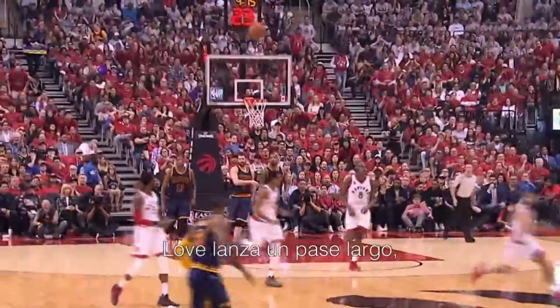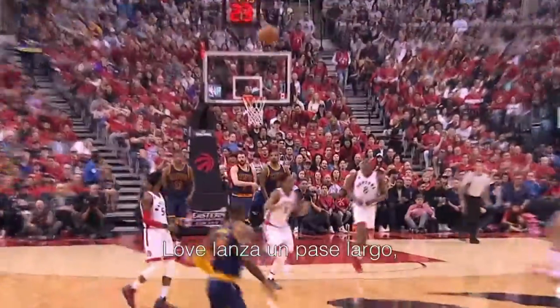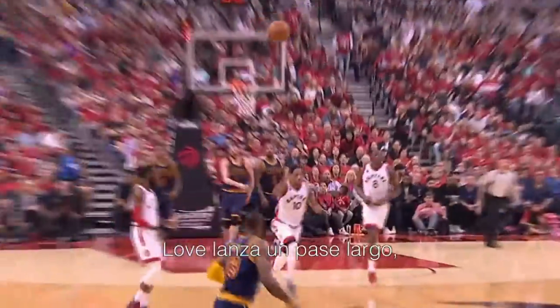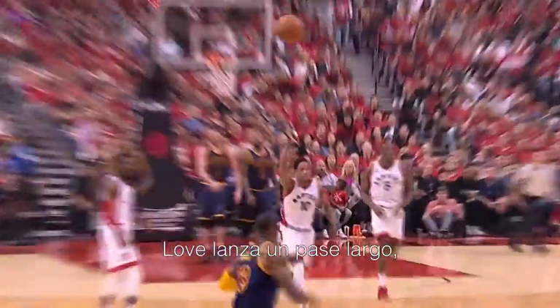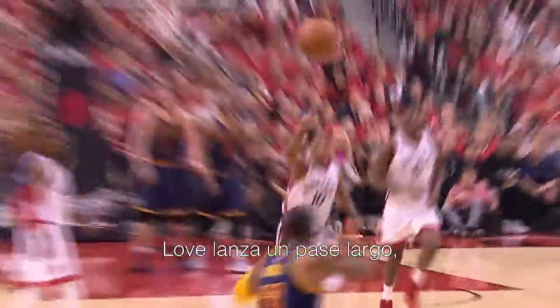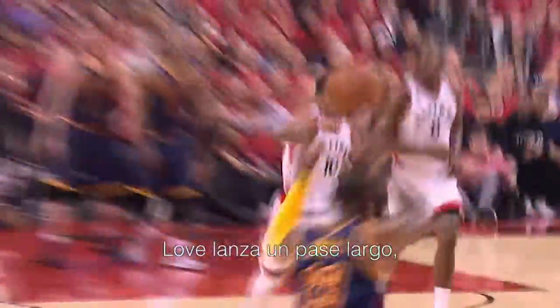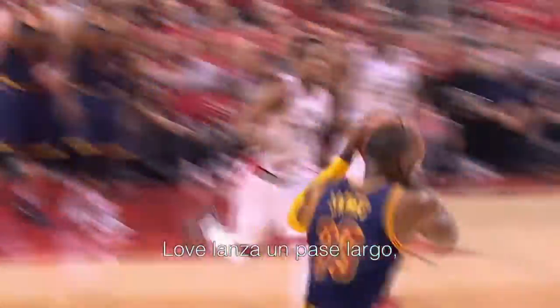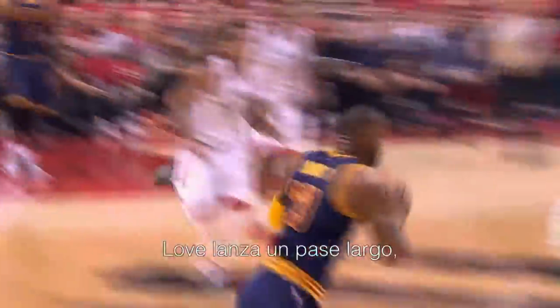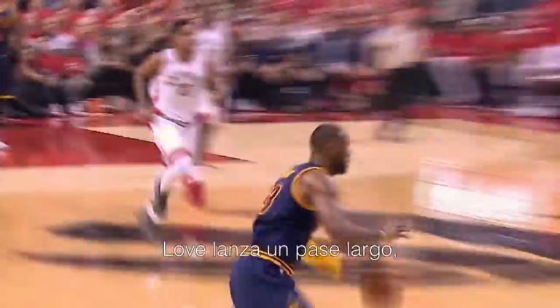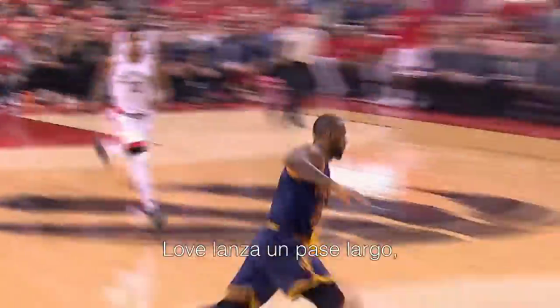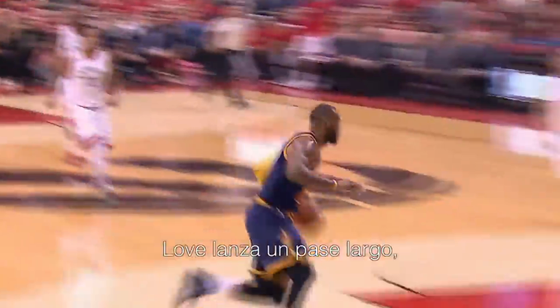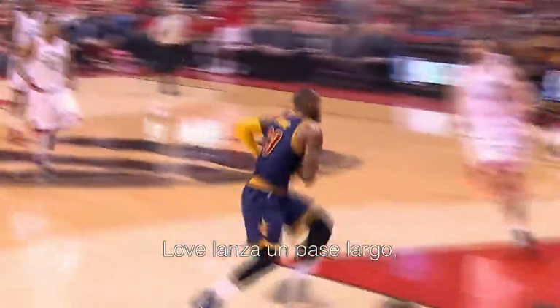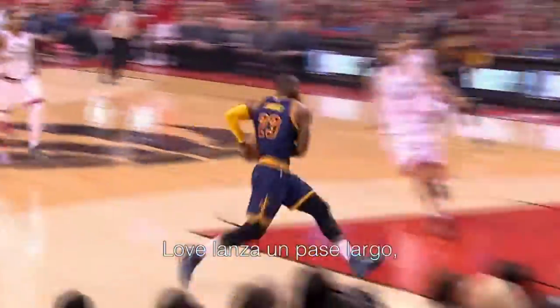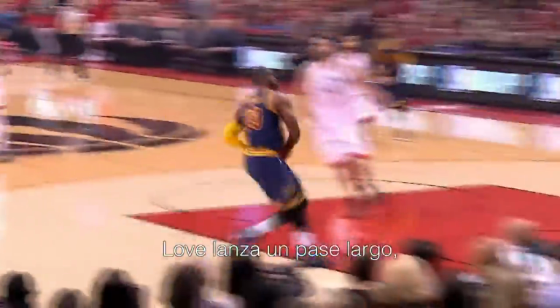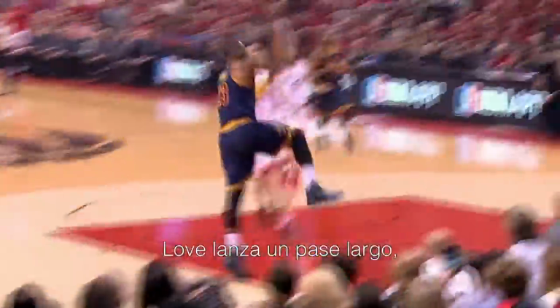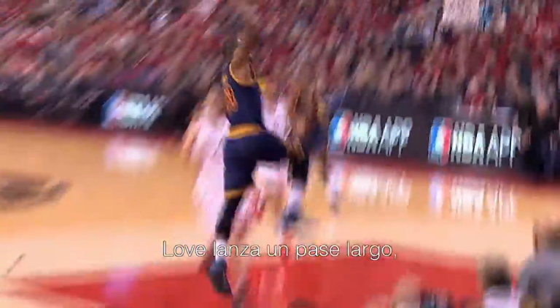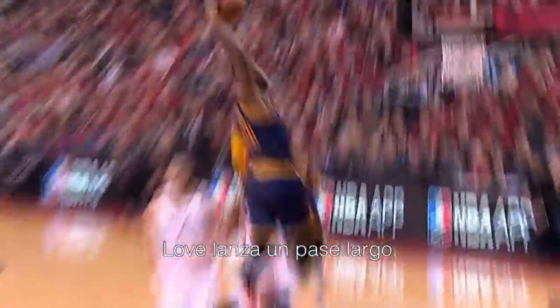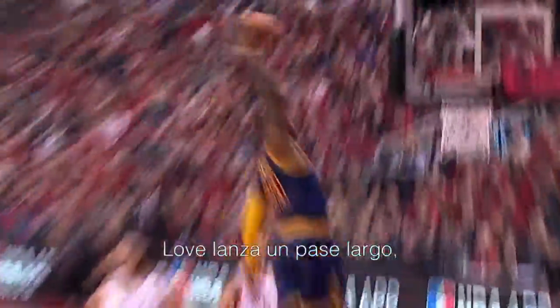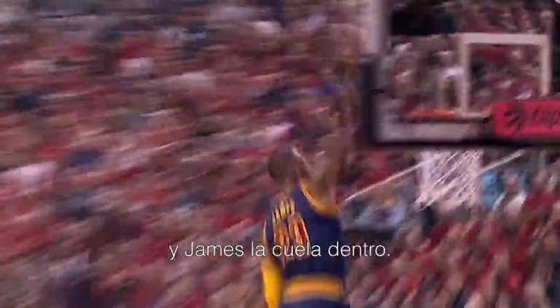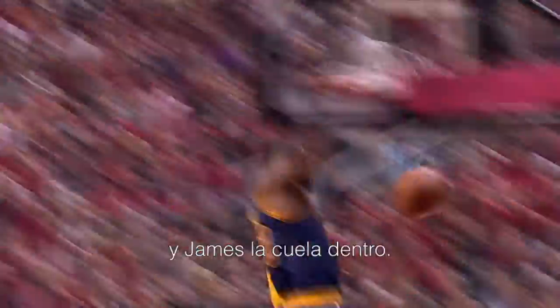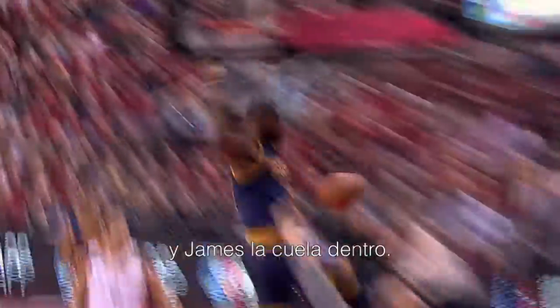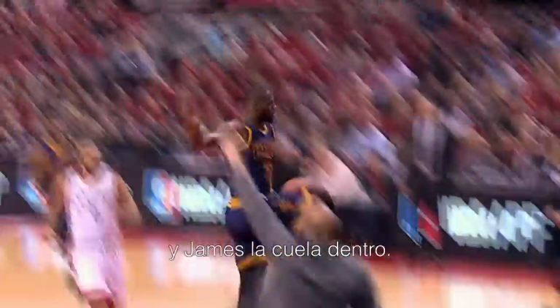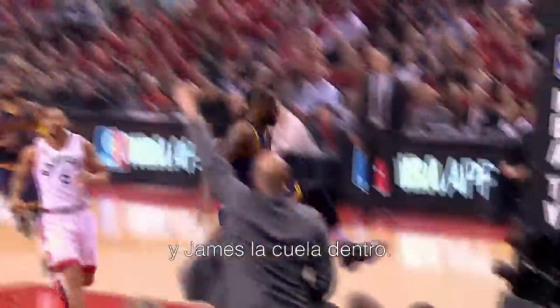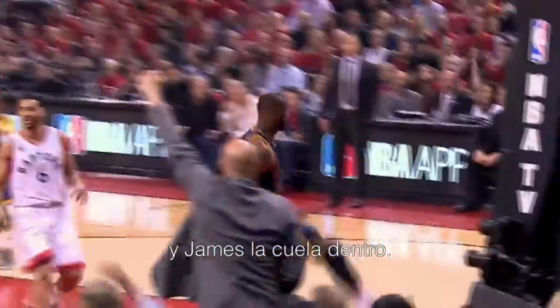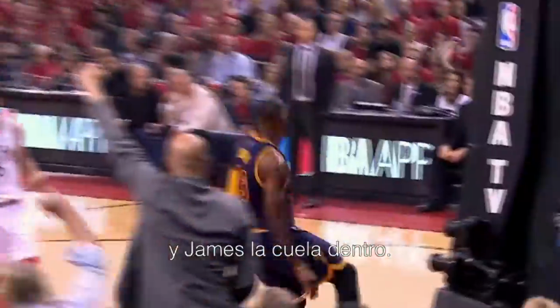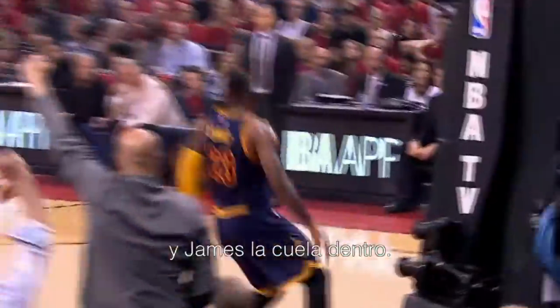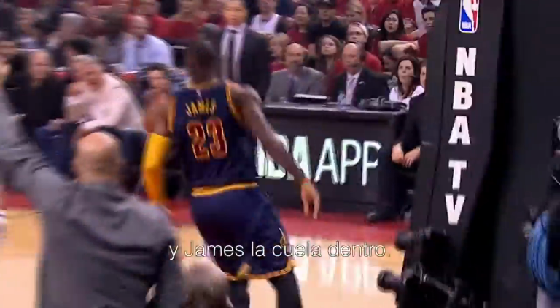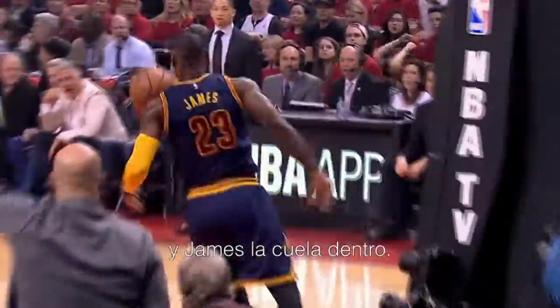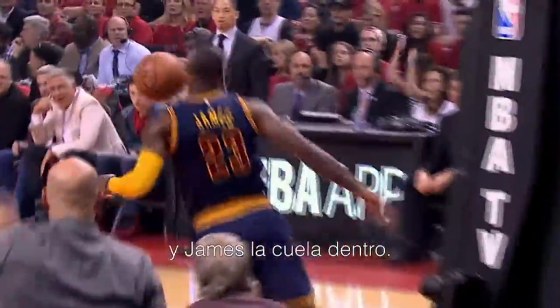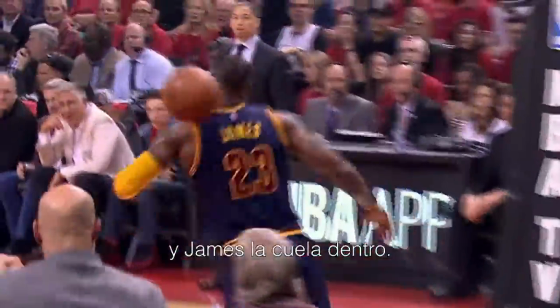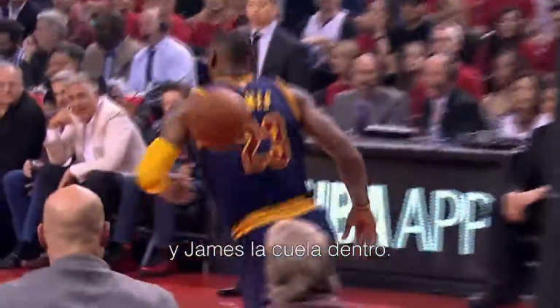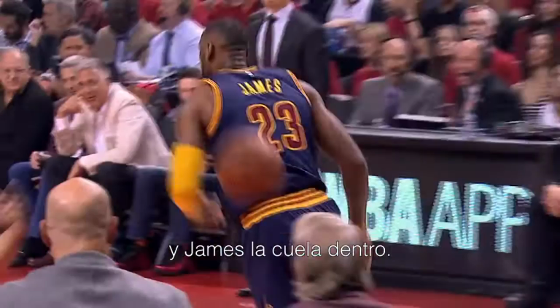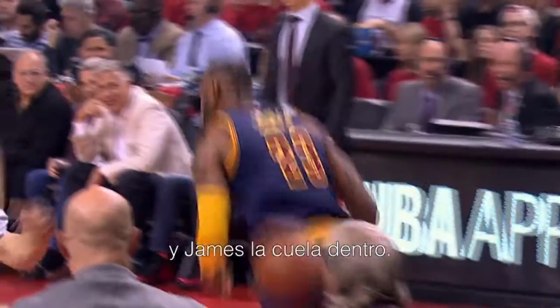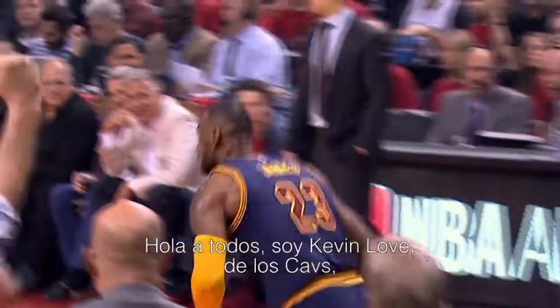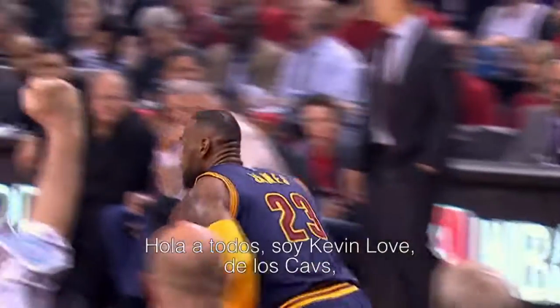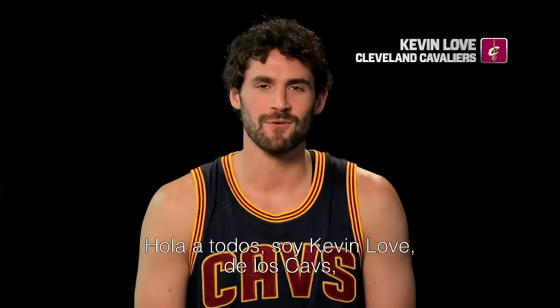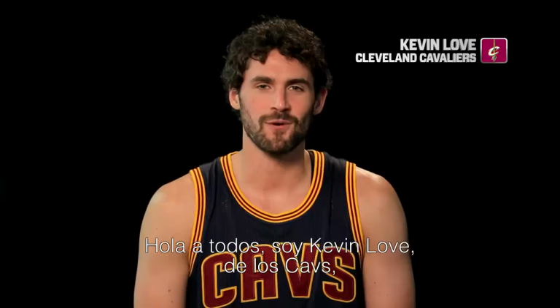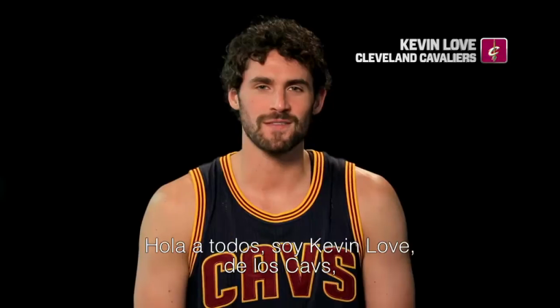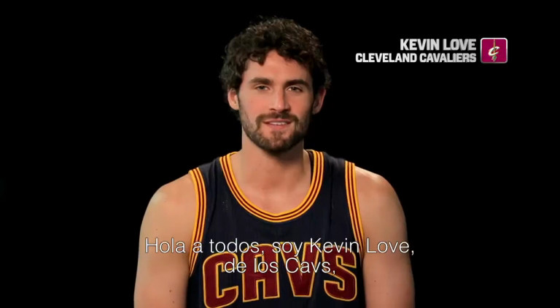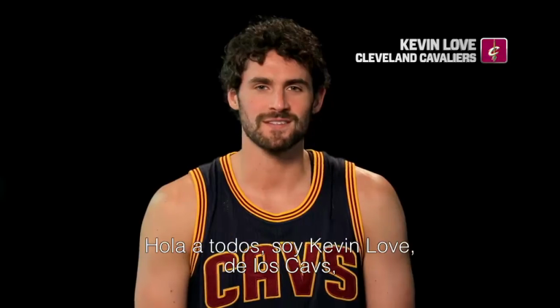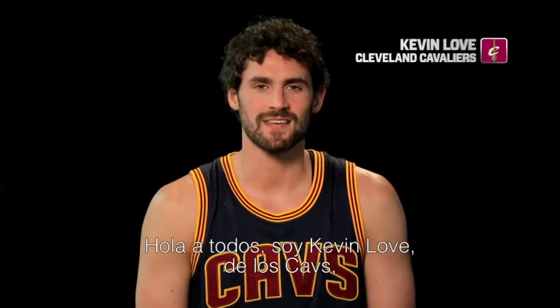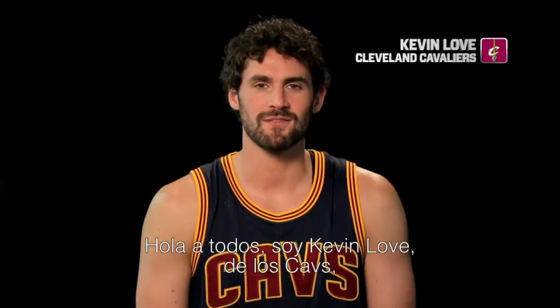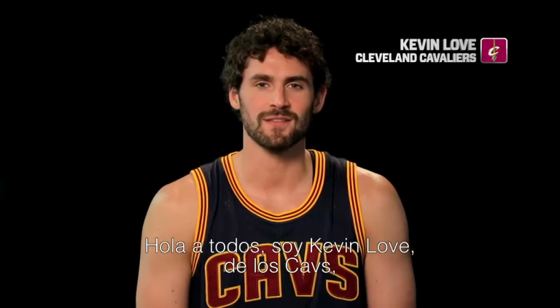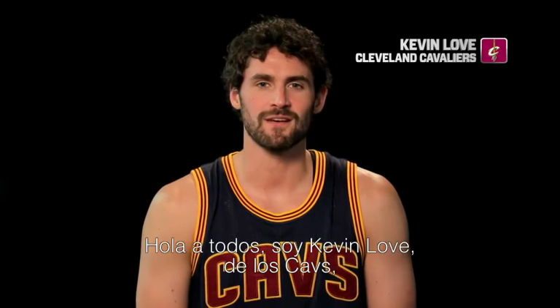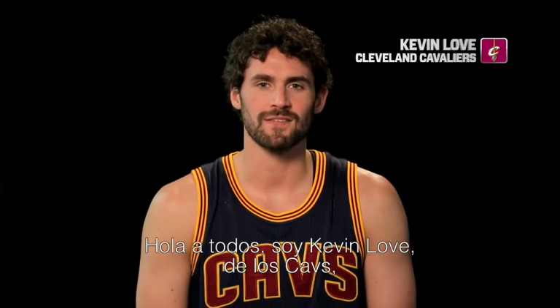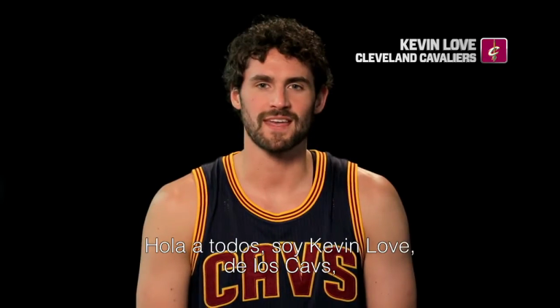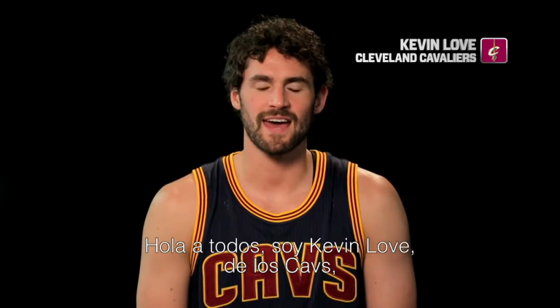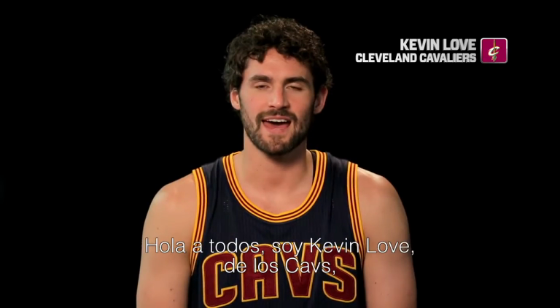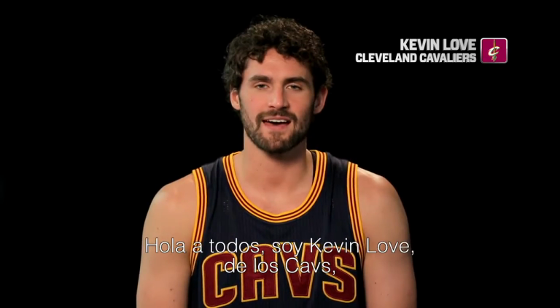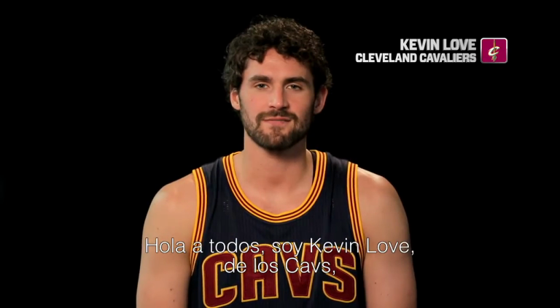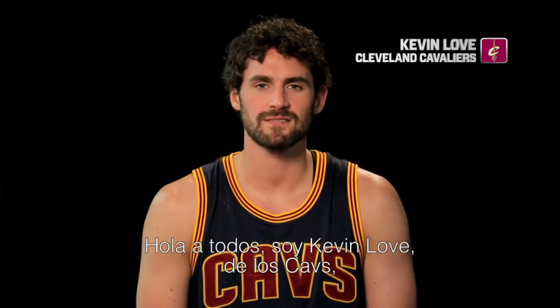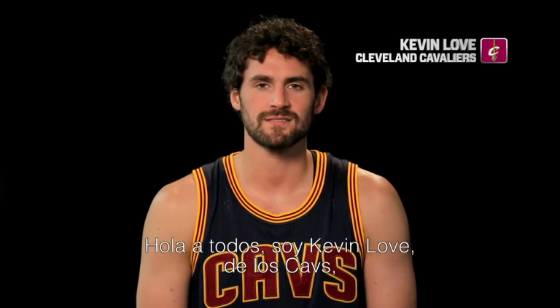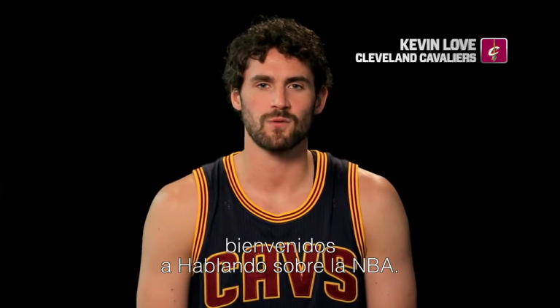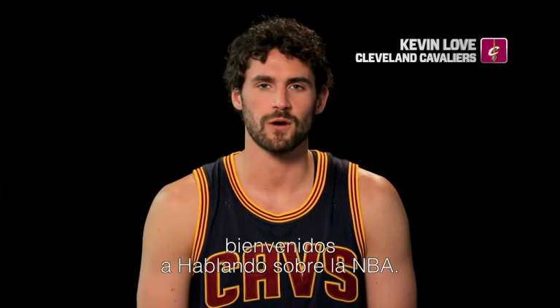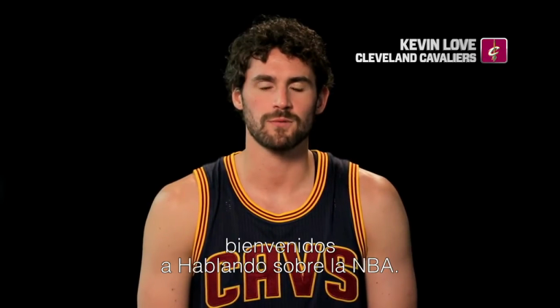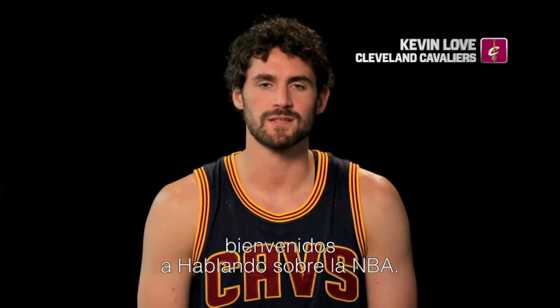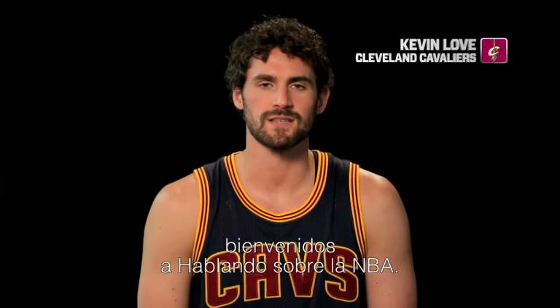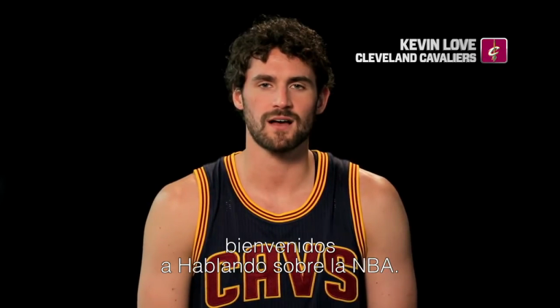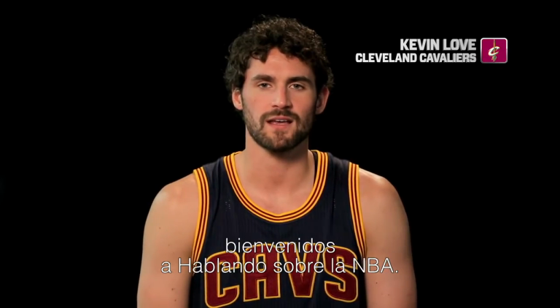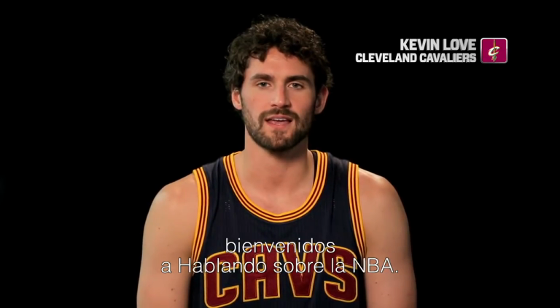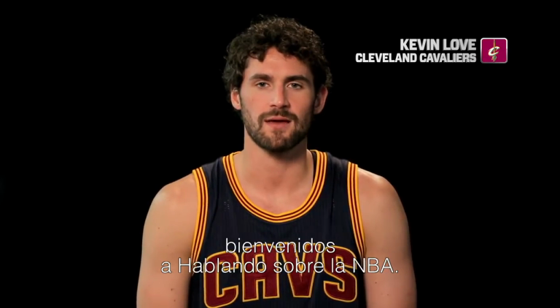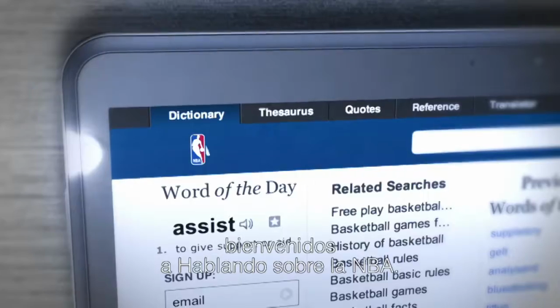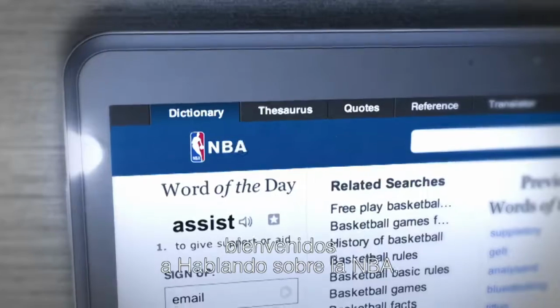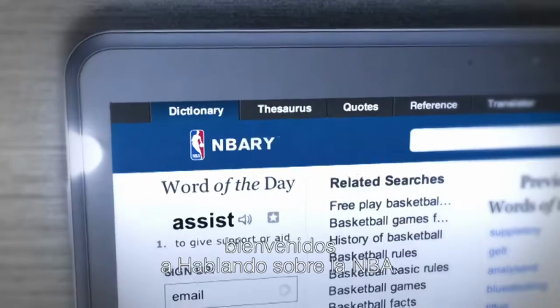Love throws that long pass and Jayes throws it down. Hey everyone, this is Kevin Love of the Cavs. Welcome to Talking NBA.